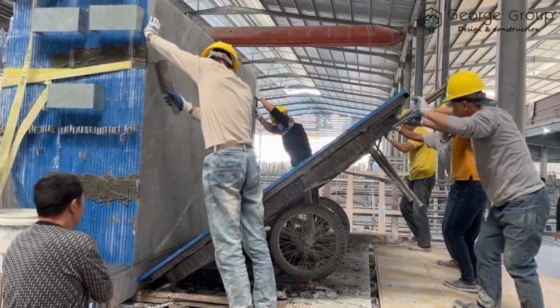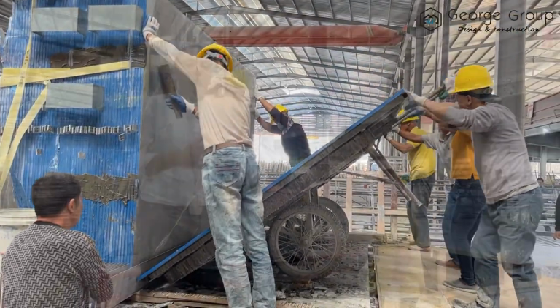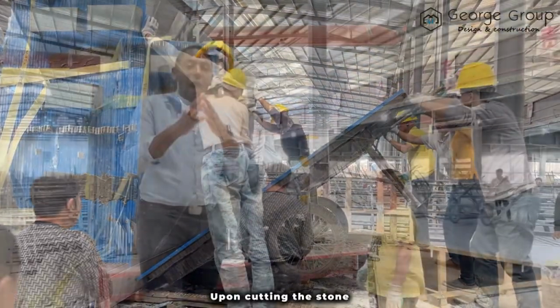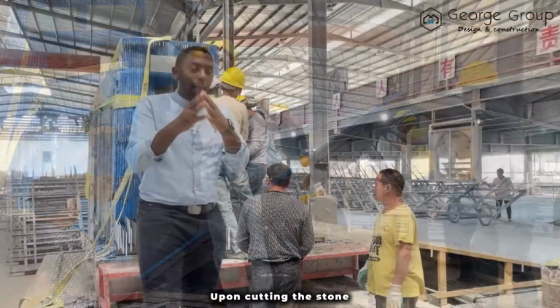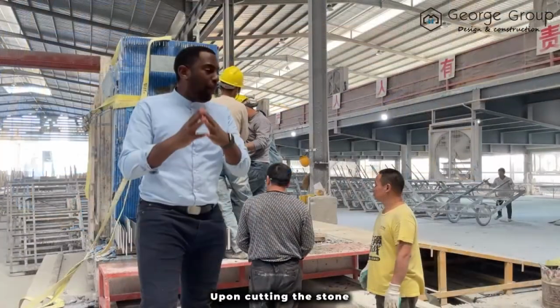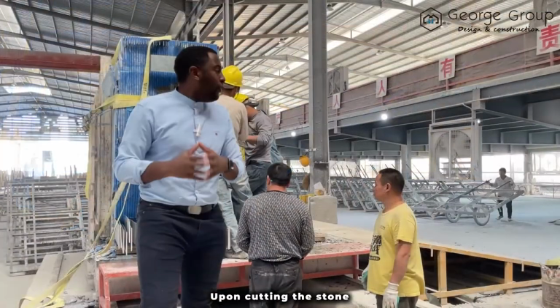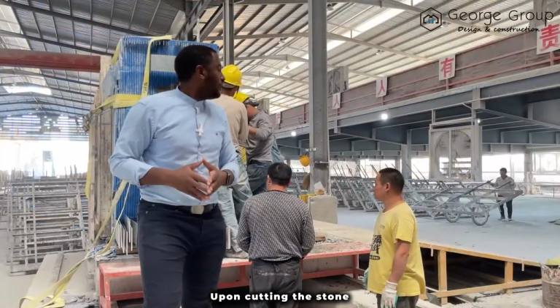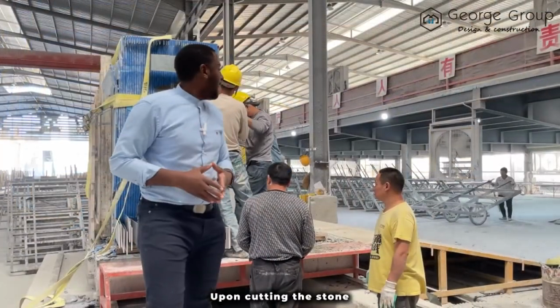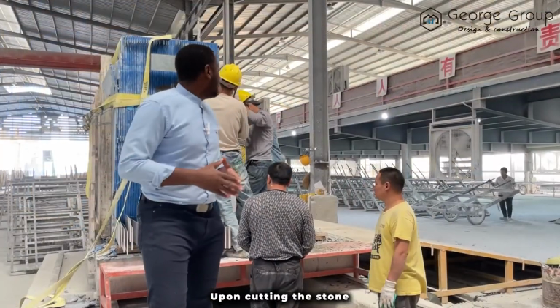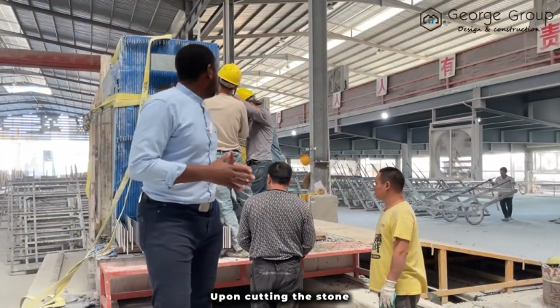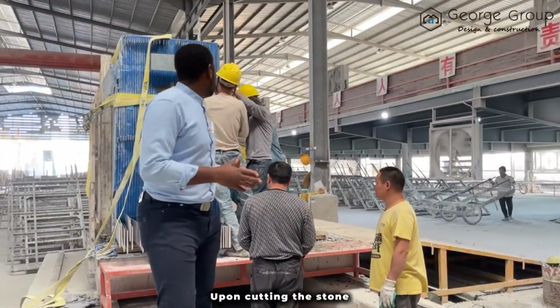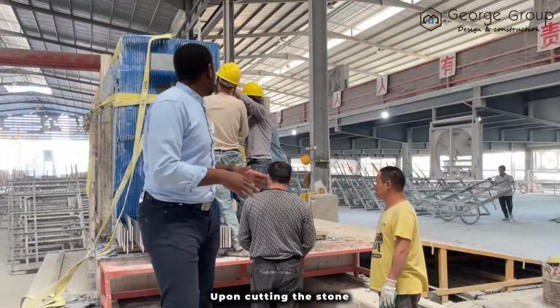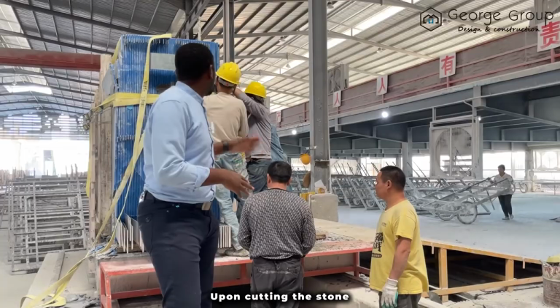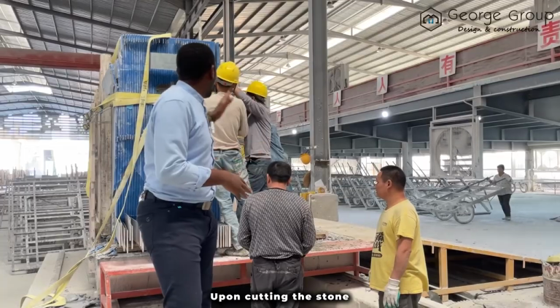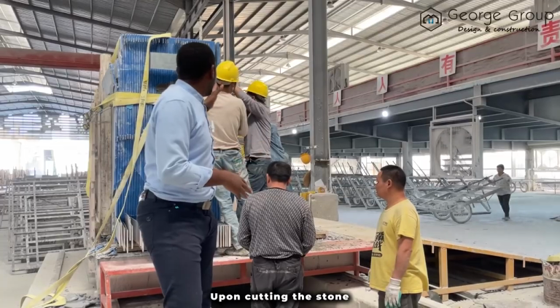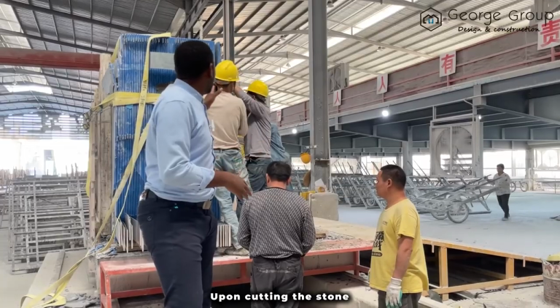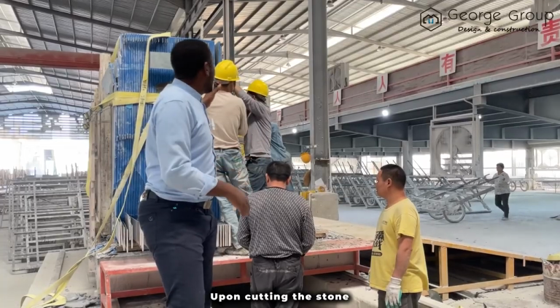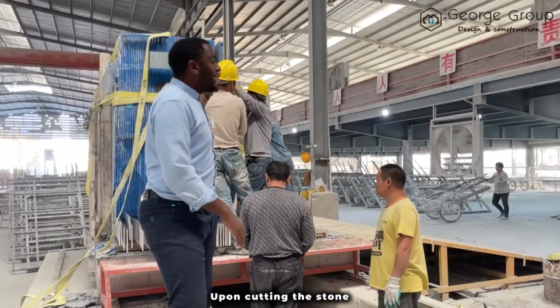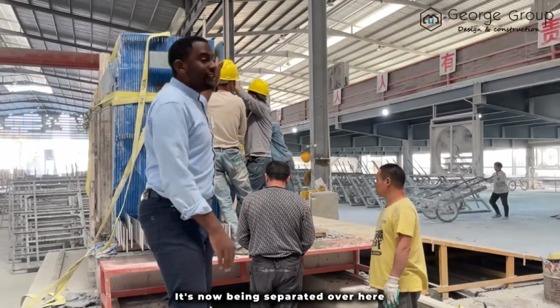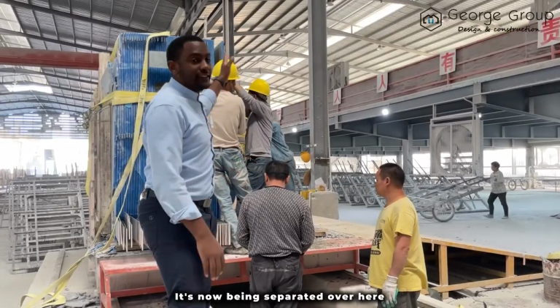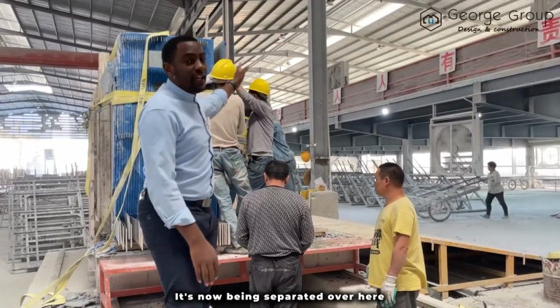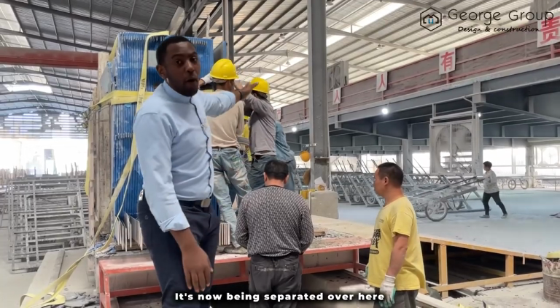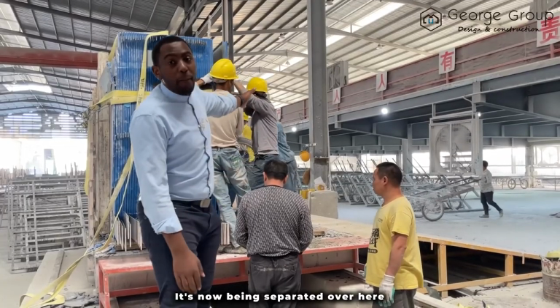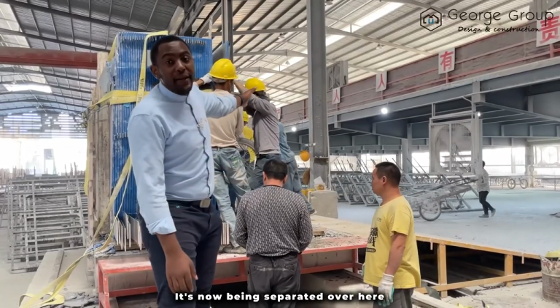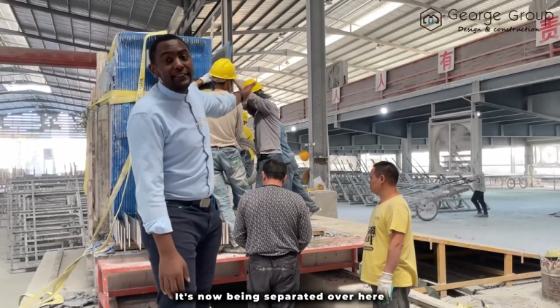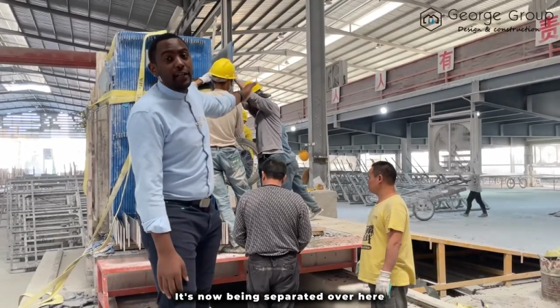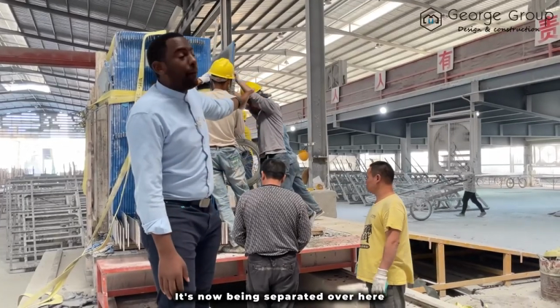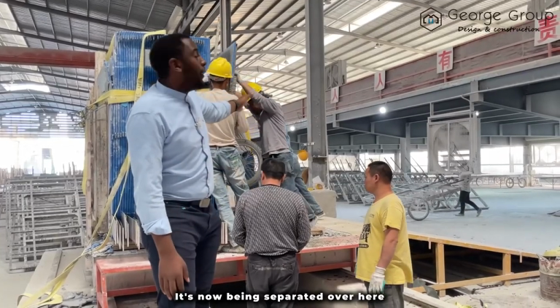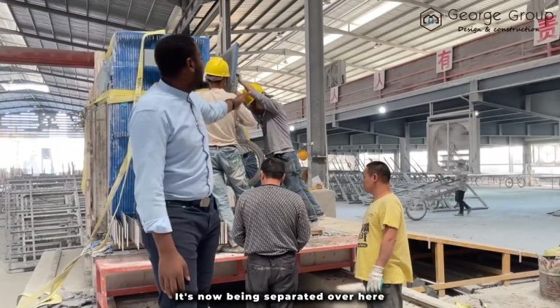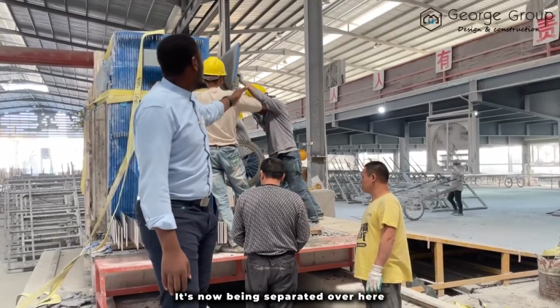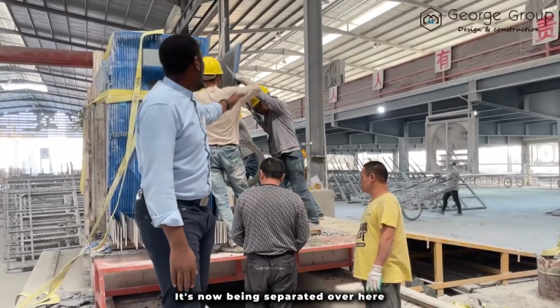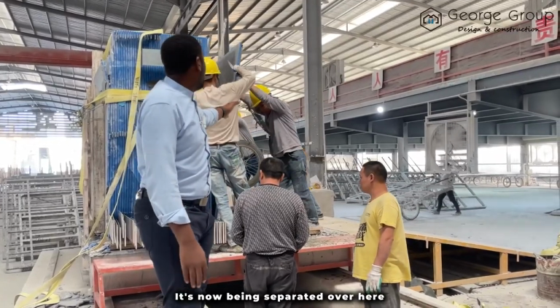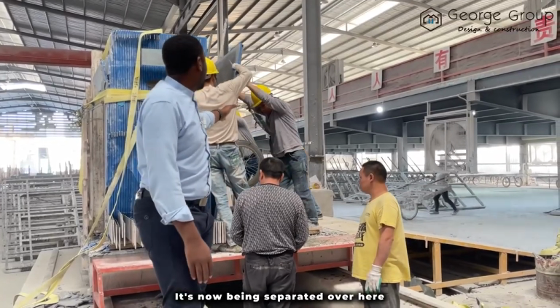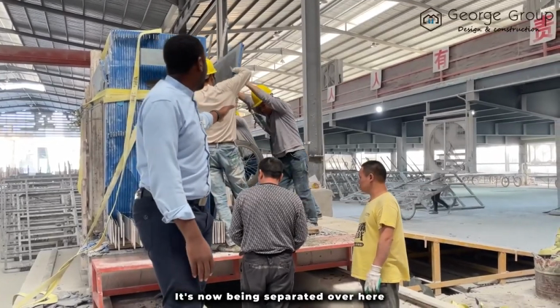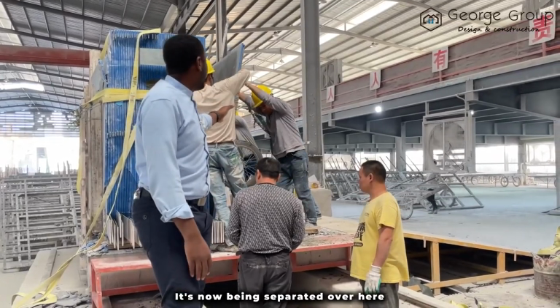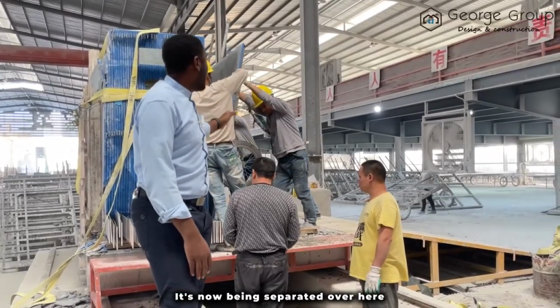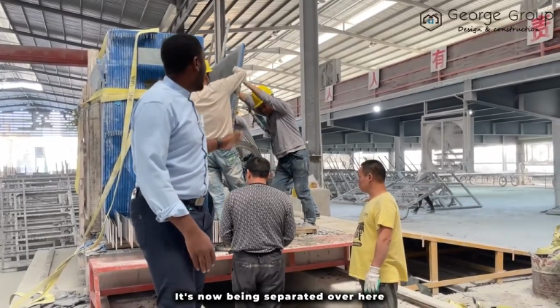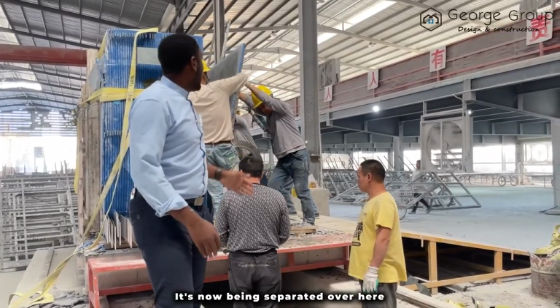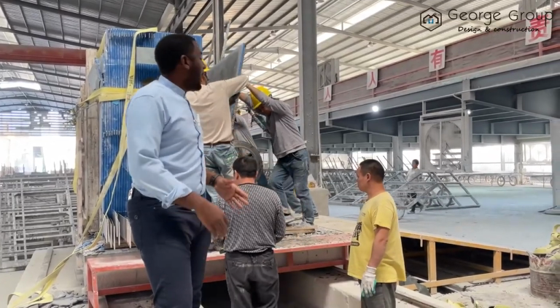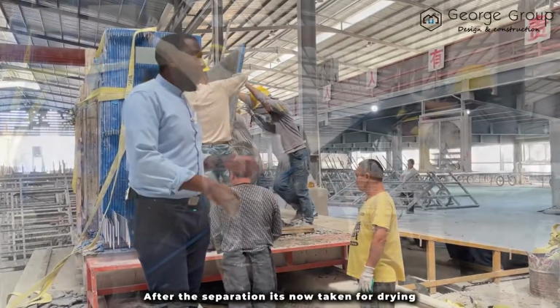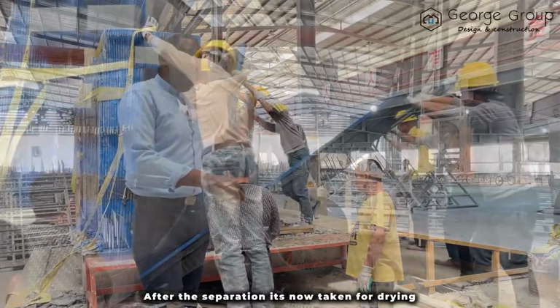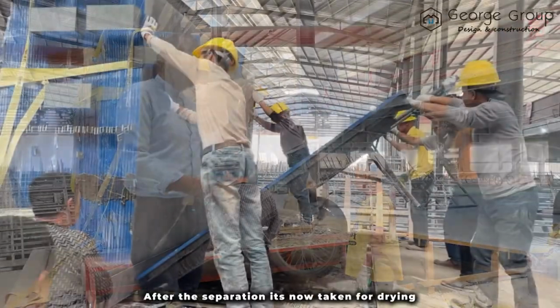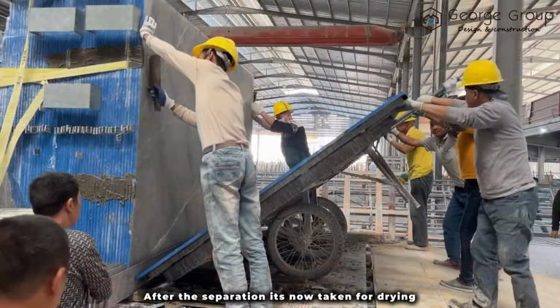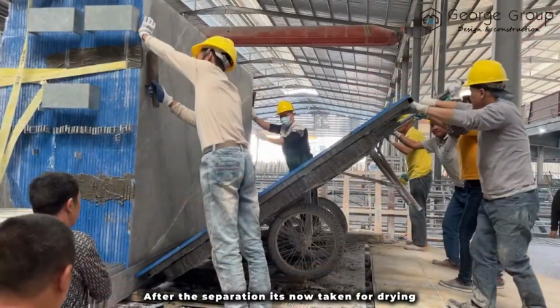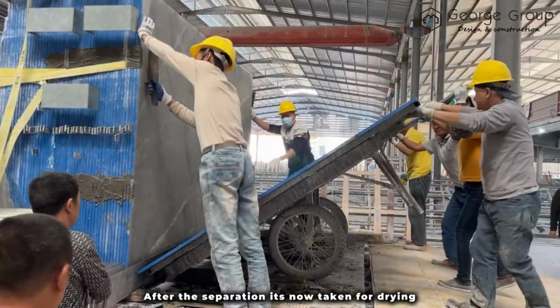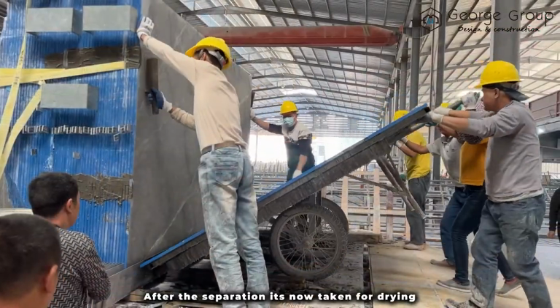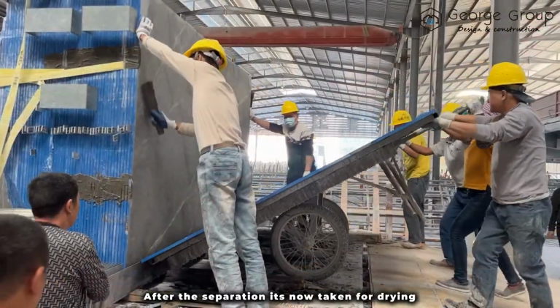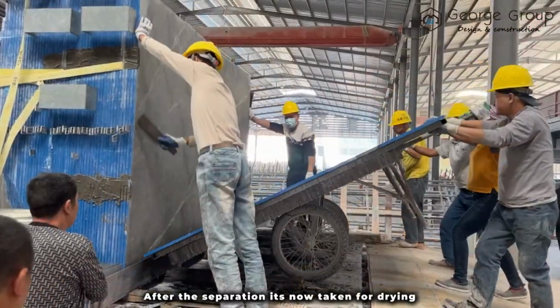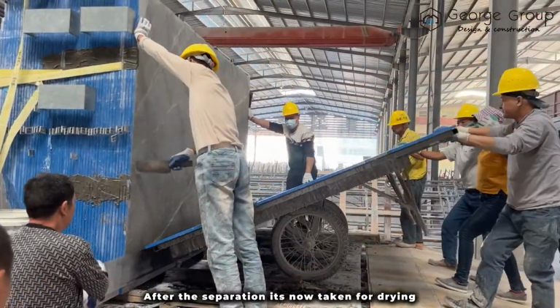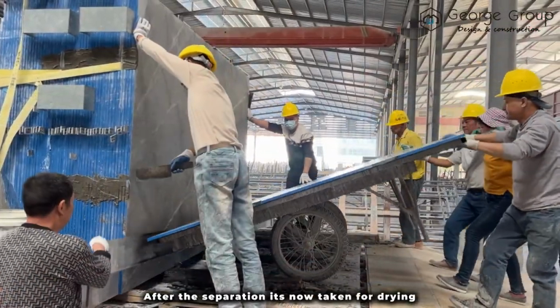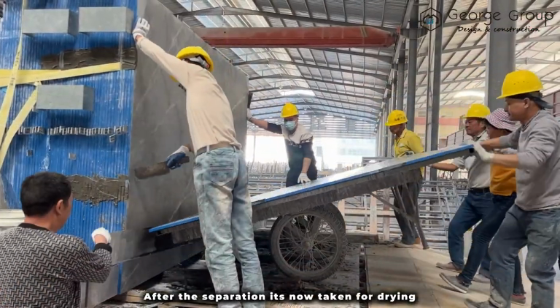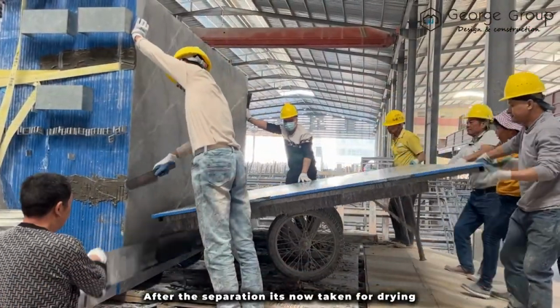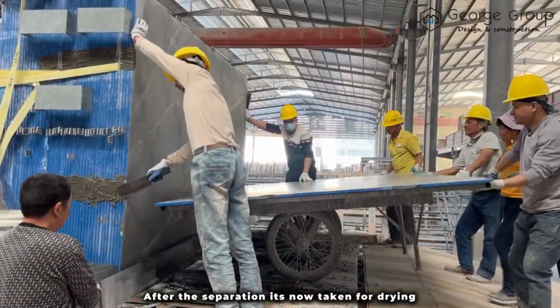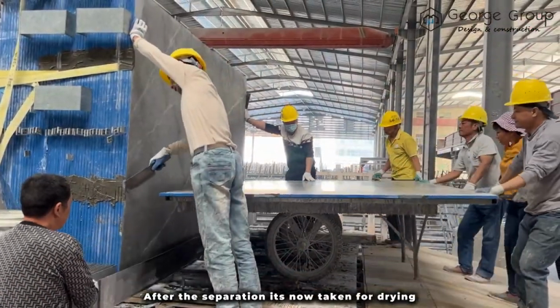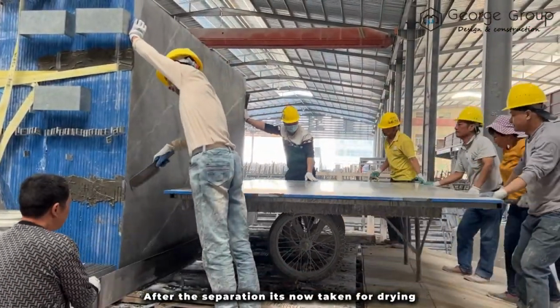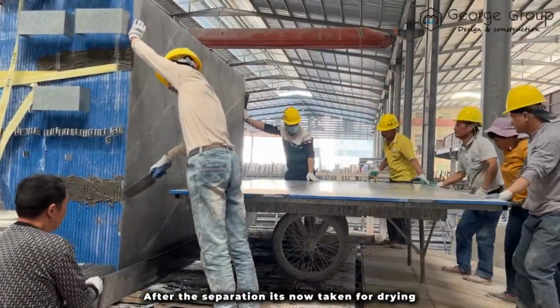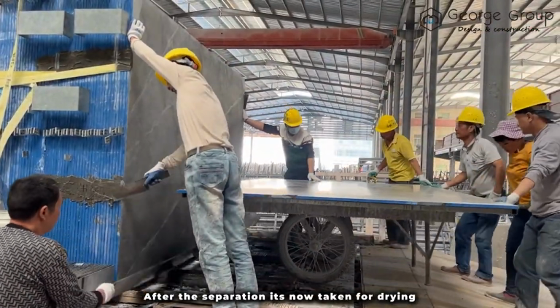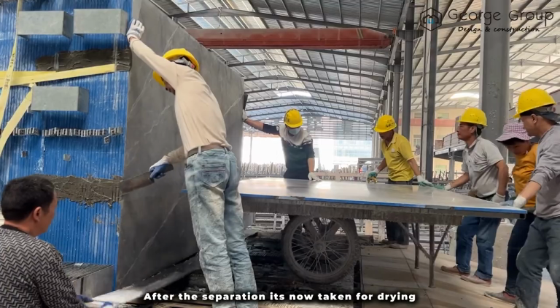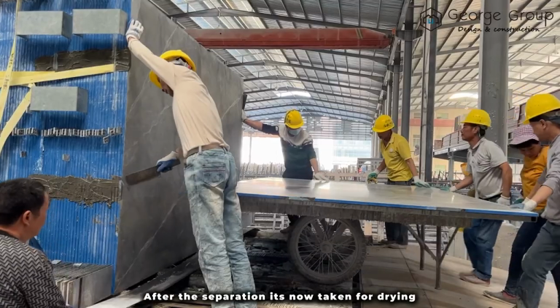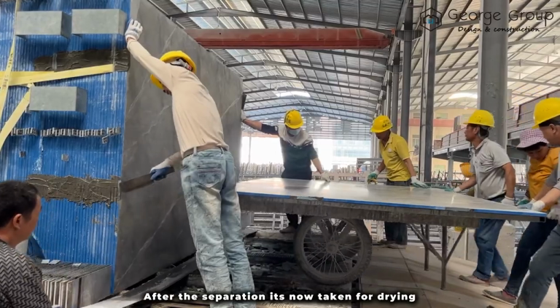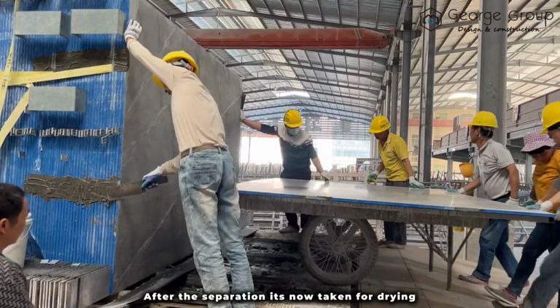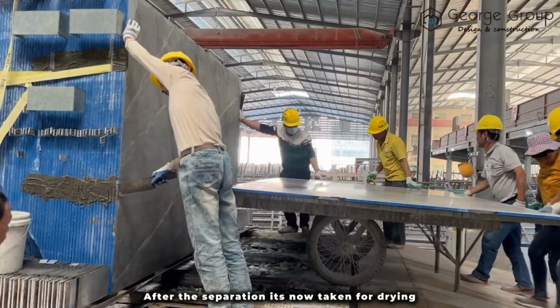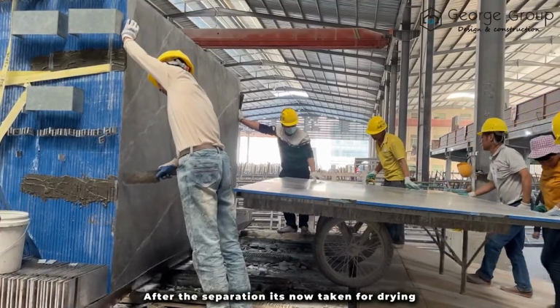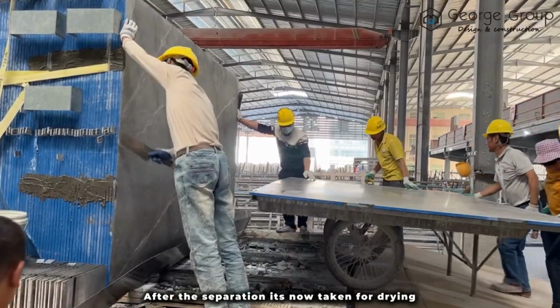Upon cutting the stone, it is now being separated over here. After the separation, it is then taken for drying.